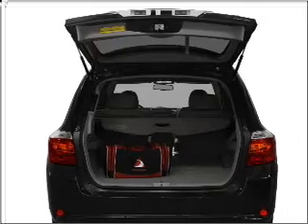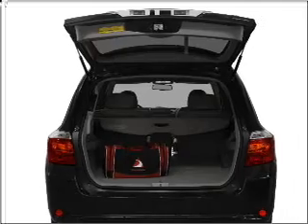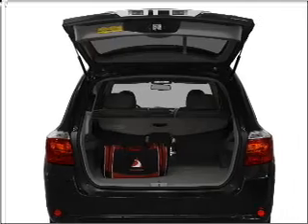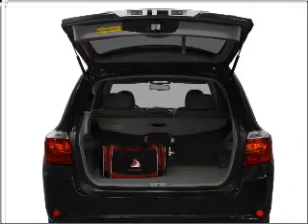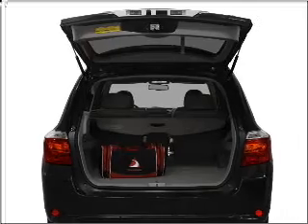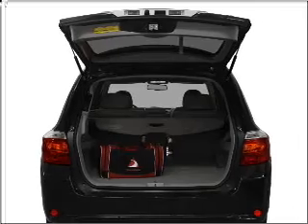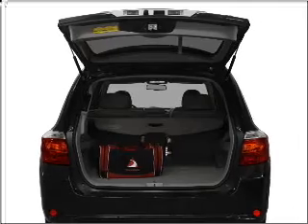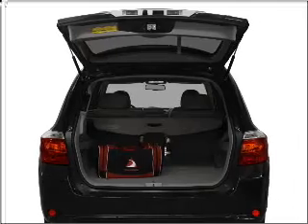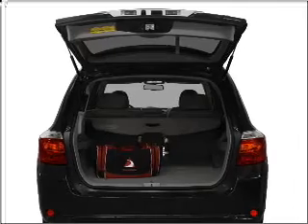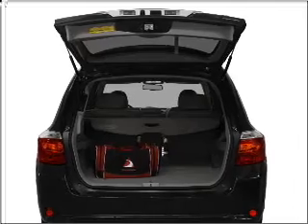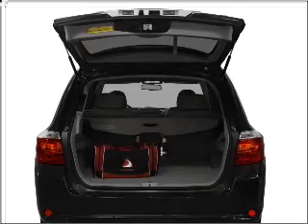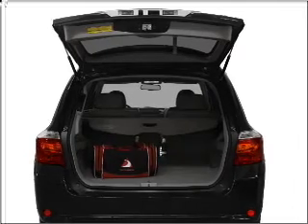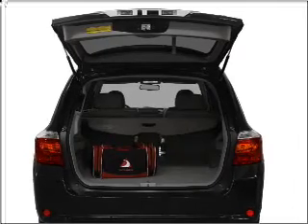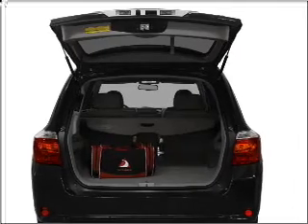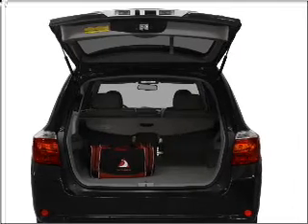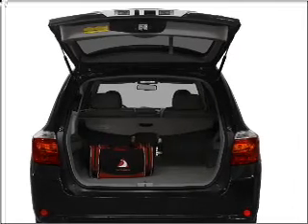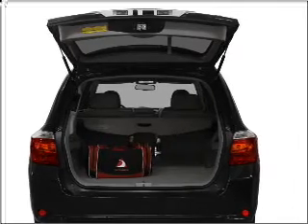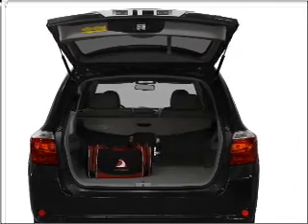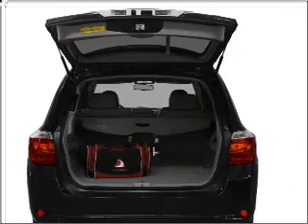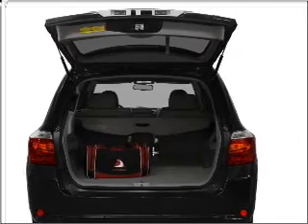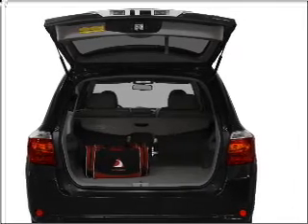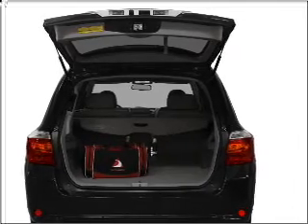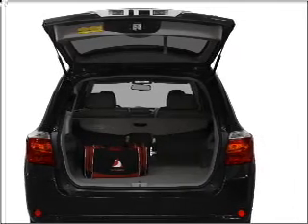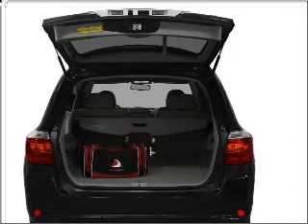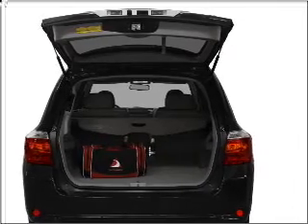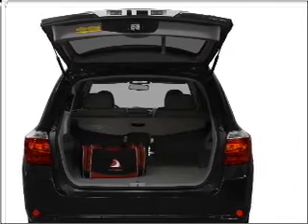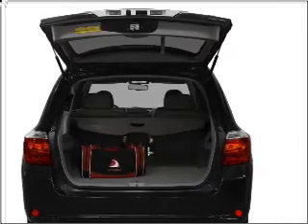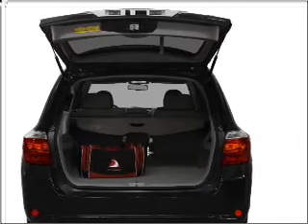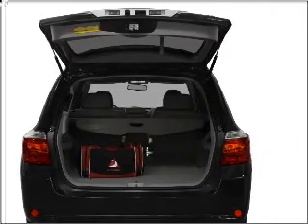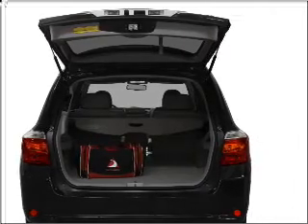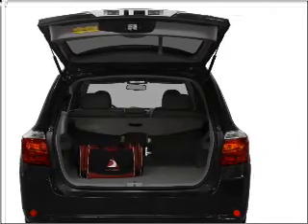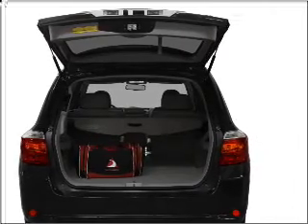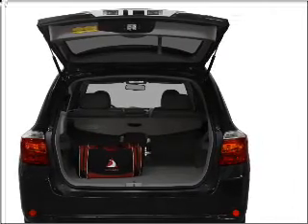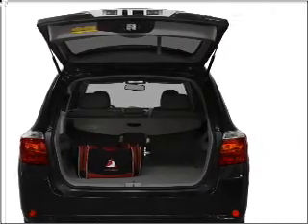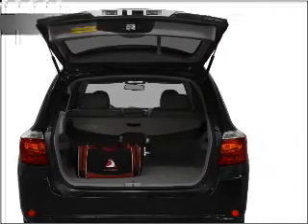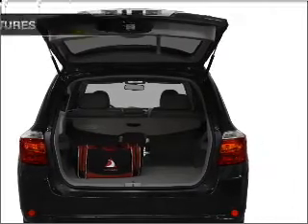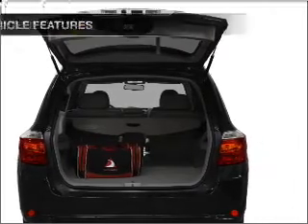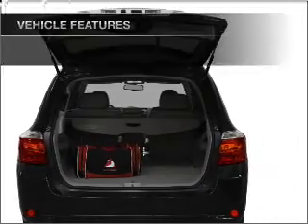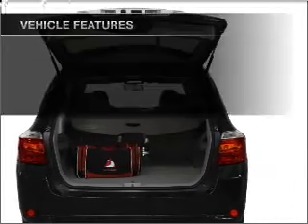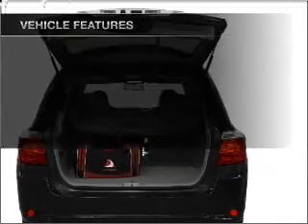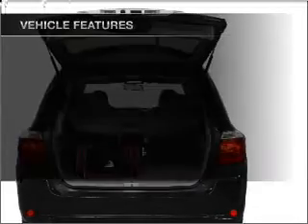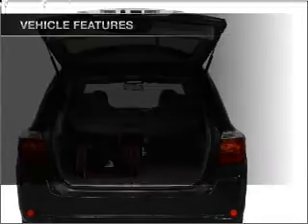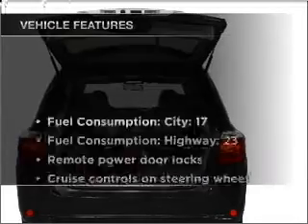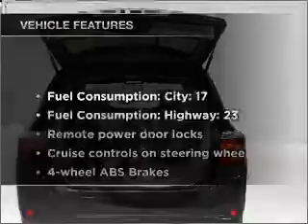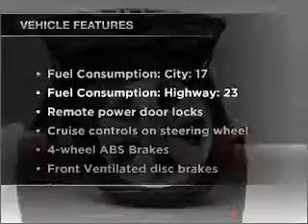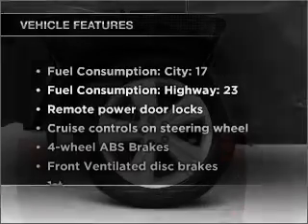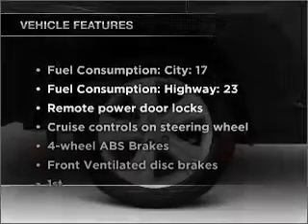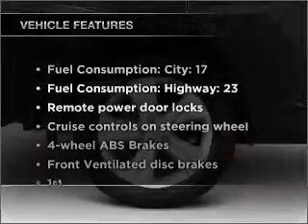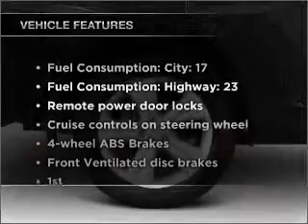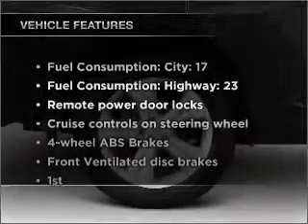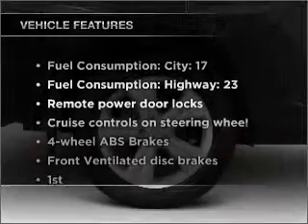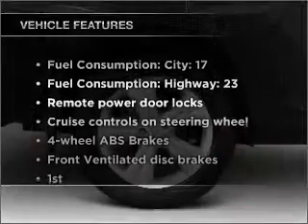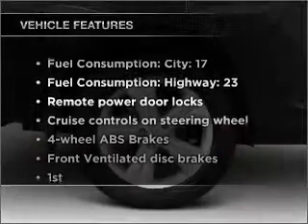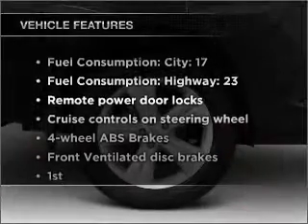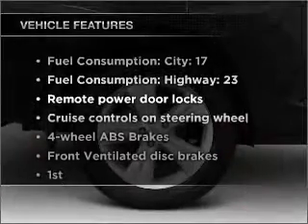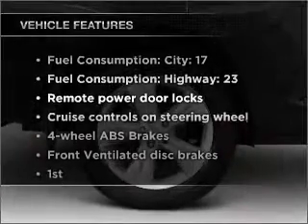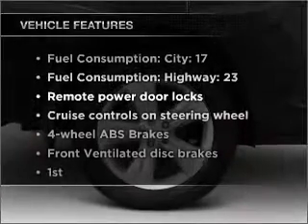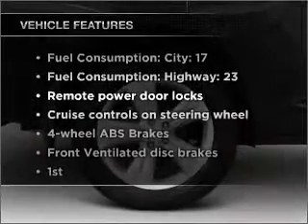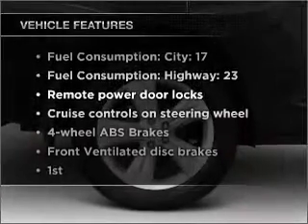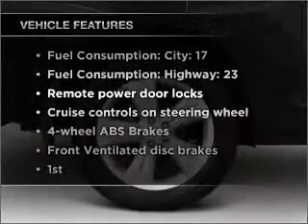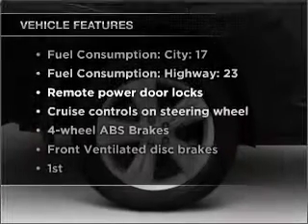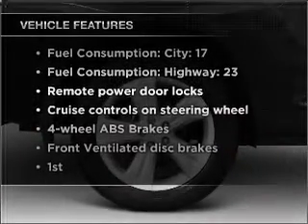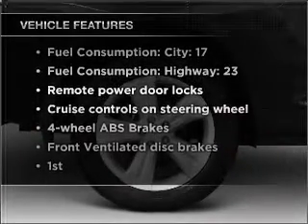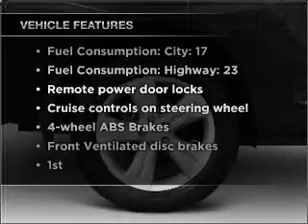Indulge in the comfort of heated seats. Let the sun shine in with a sunroof. Plus, enjoy these notable features that are included in this vehicle.